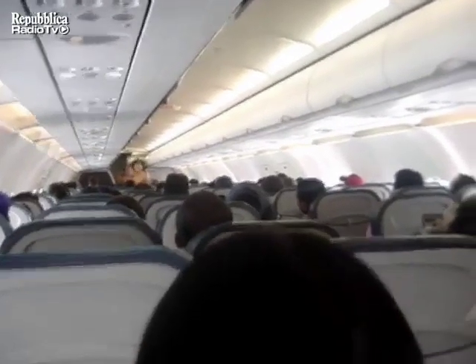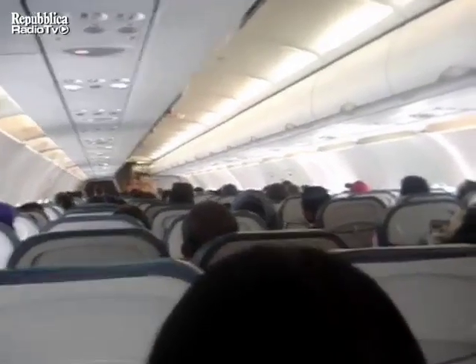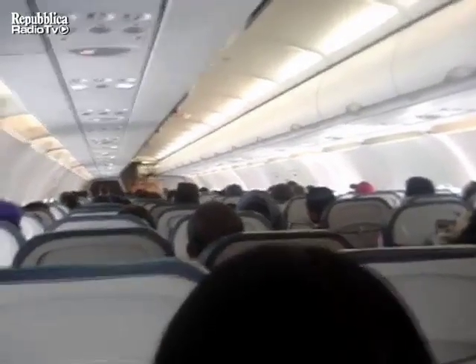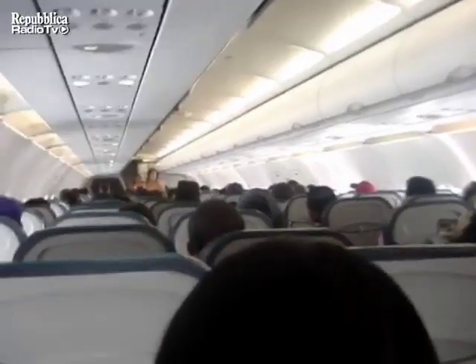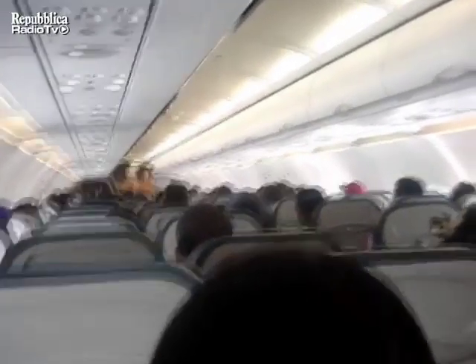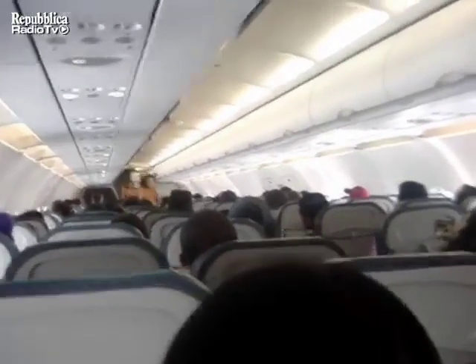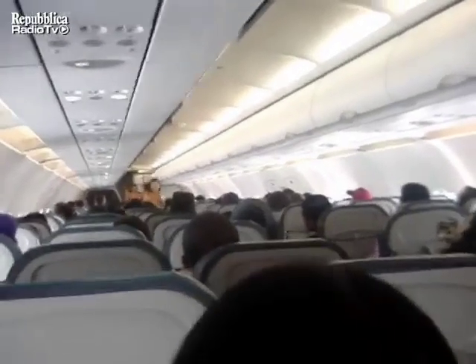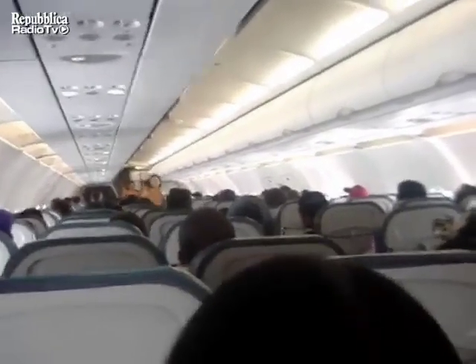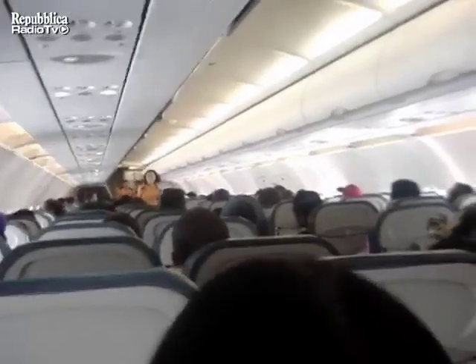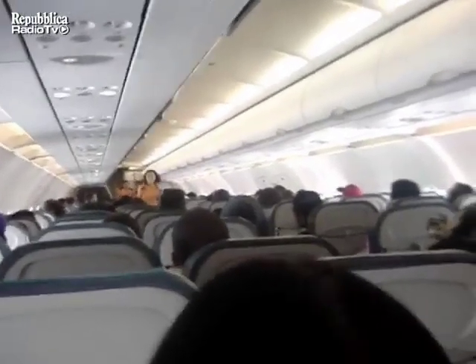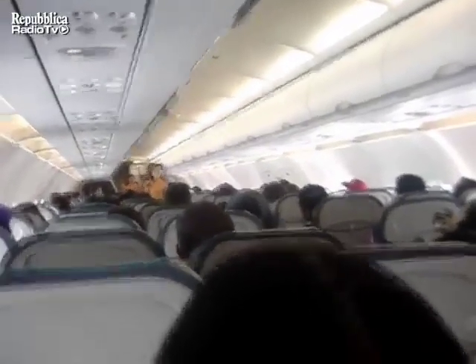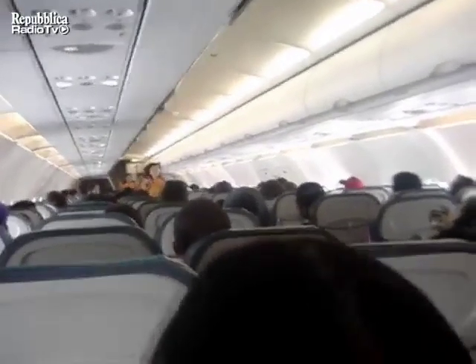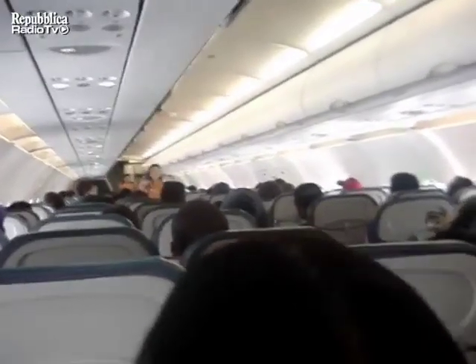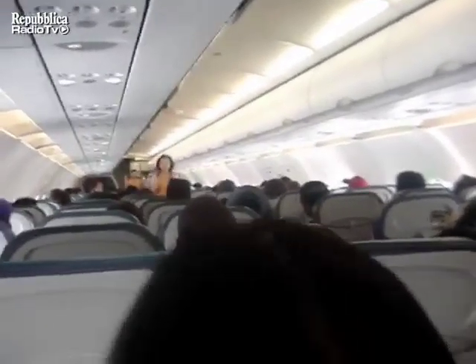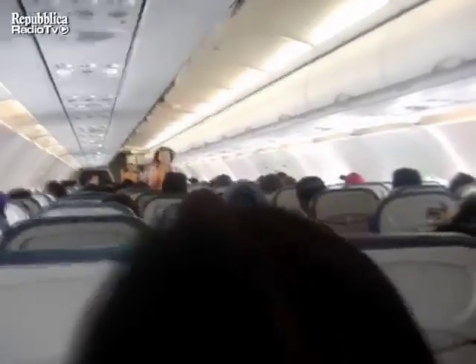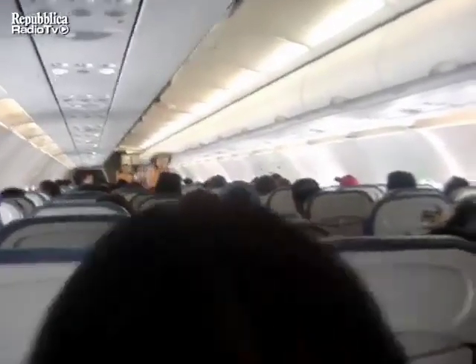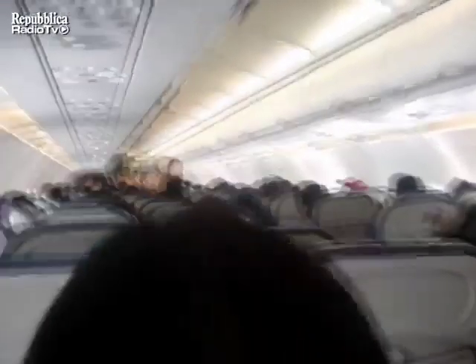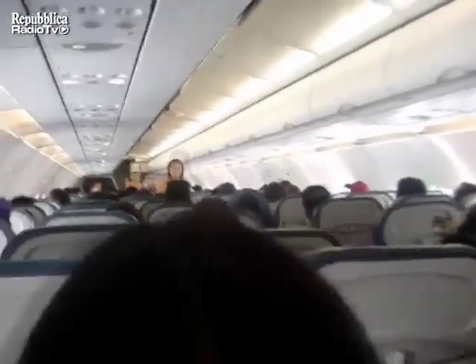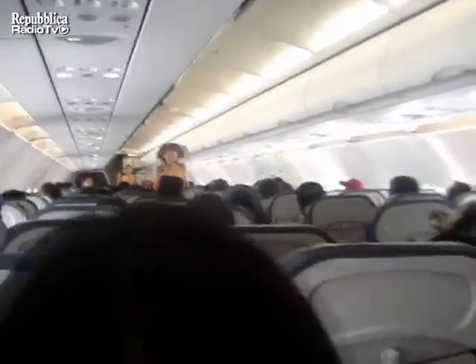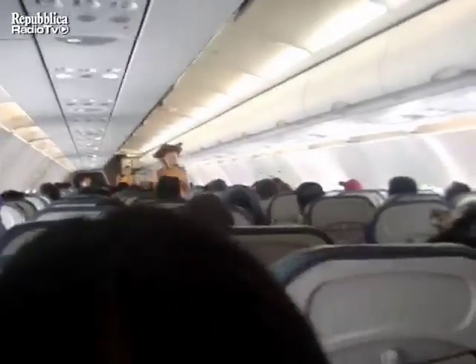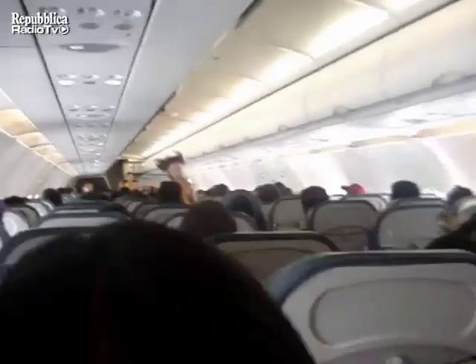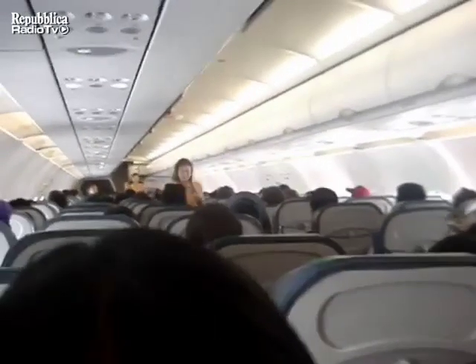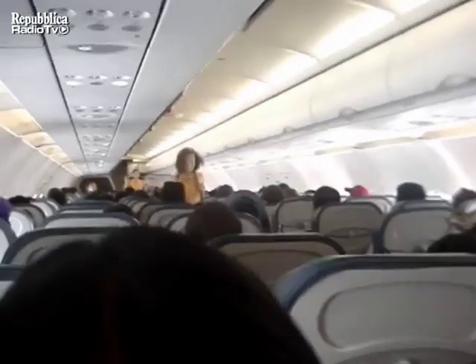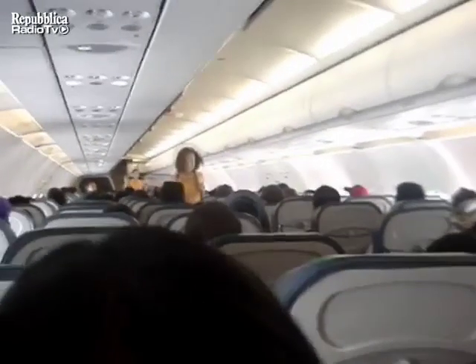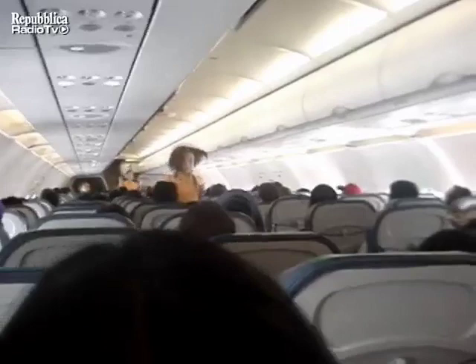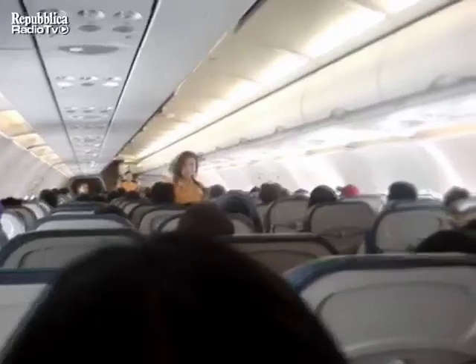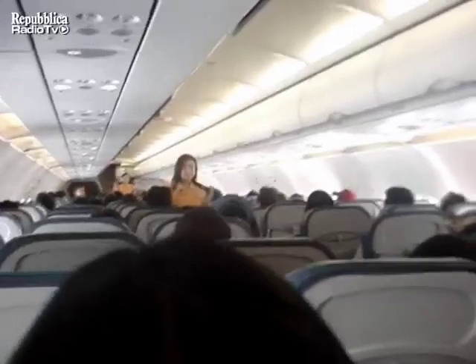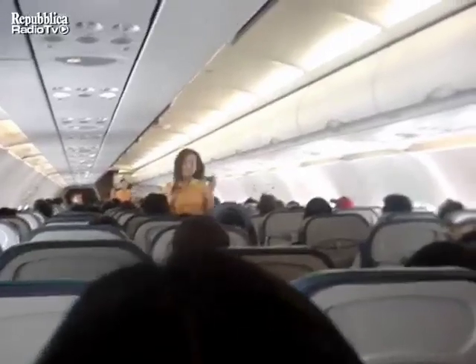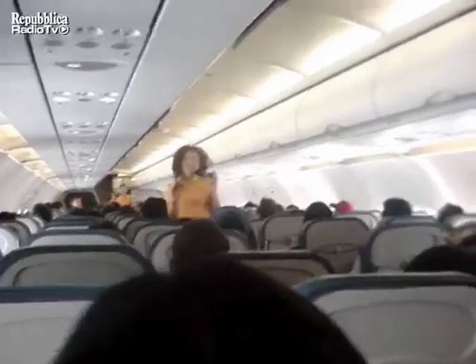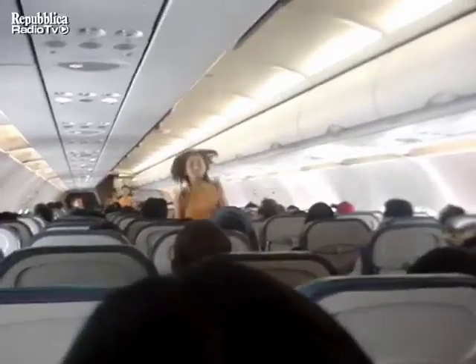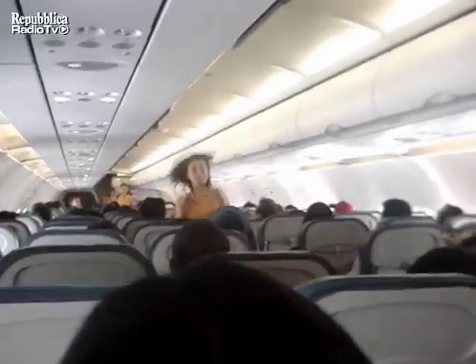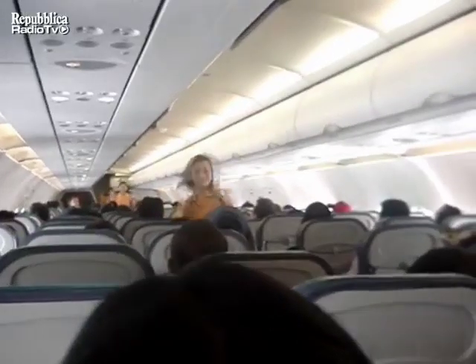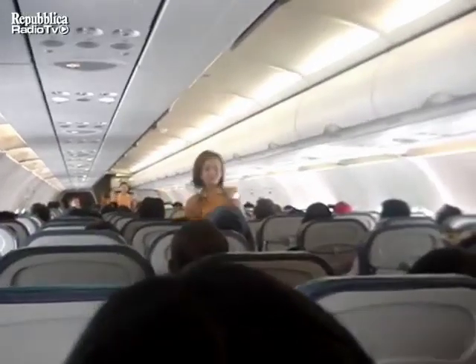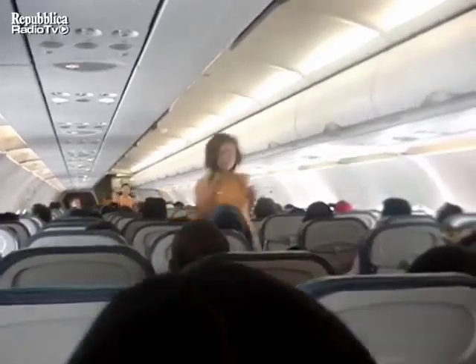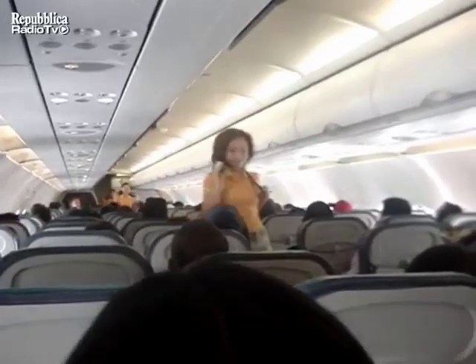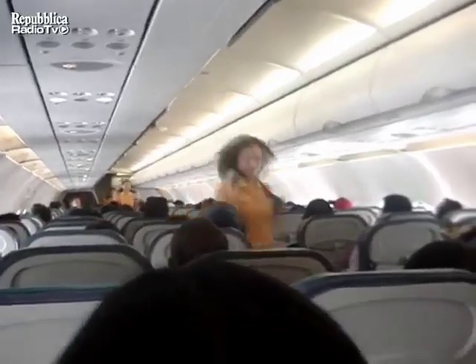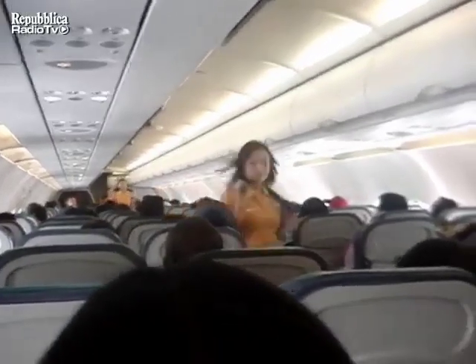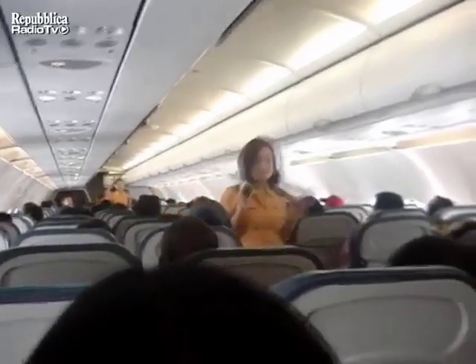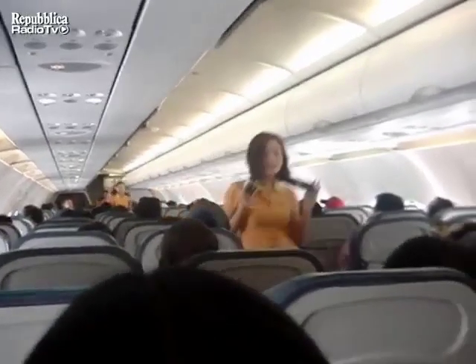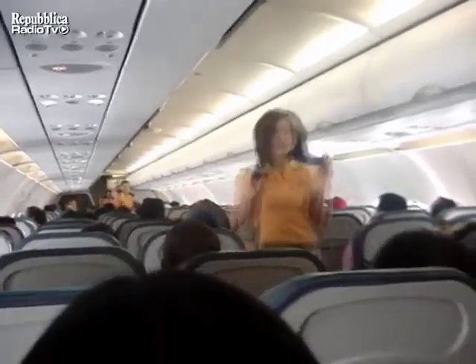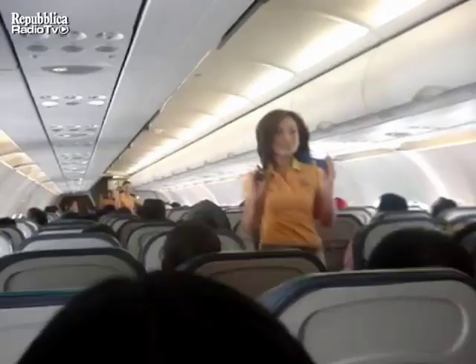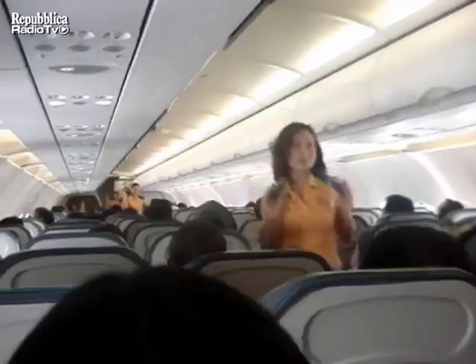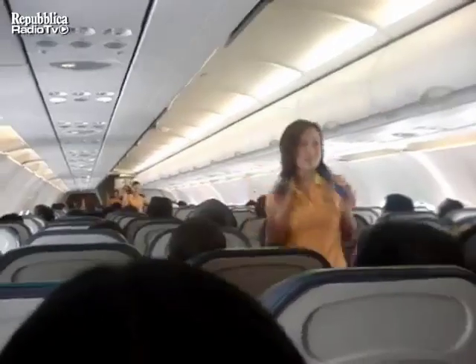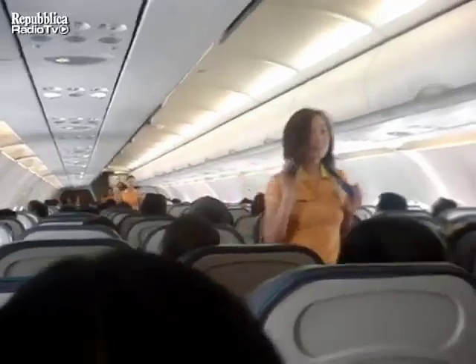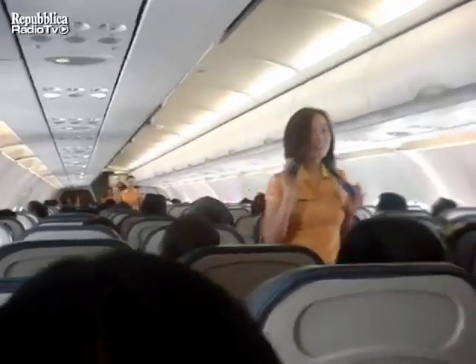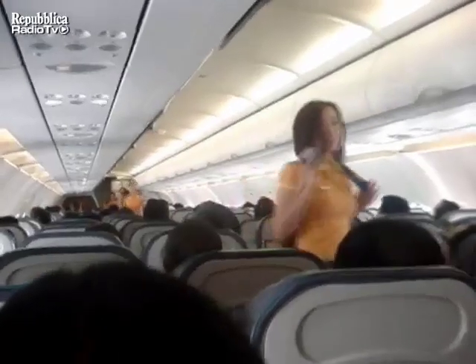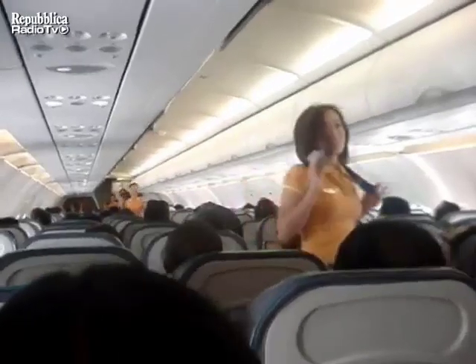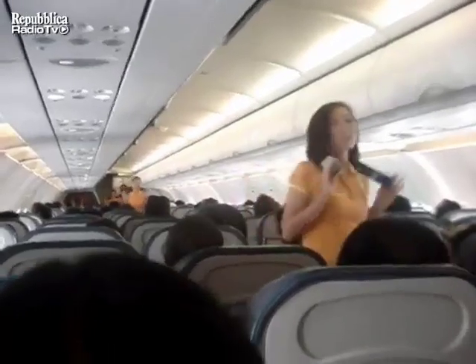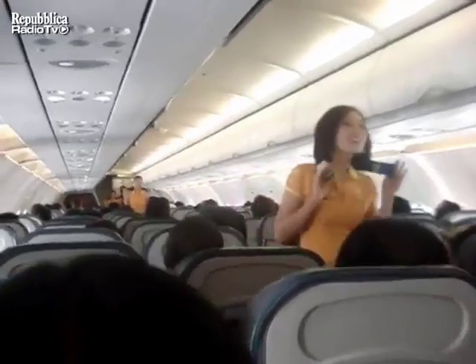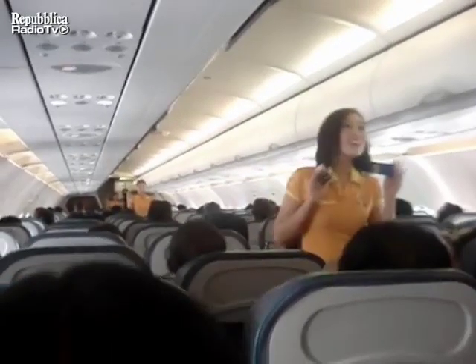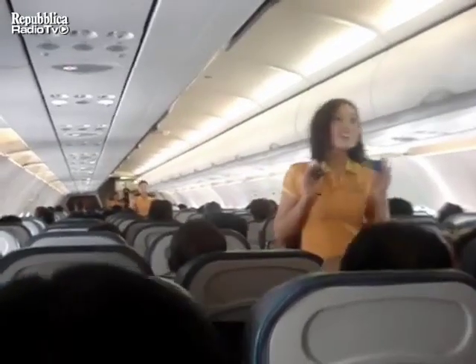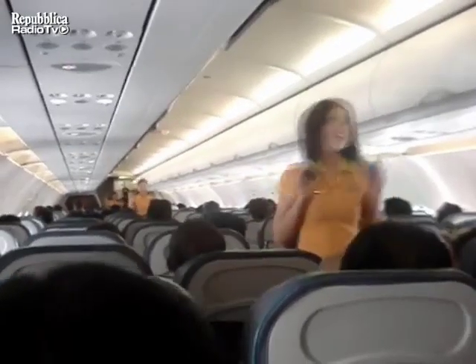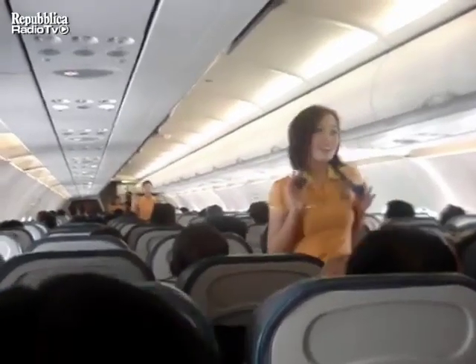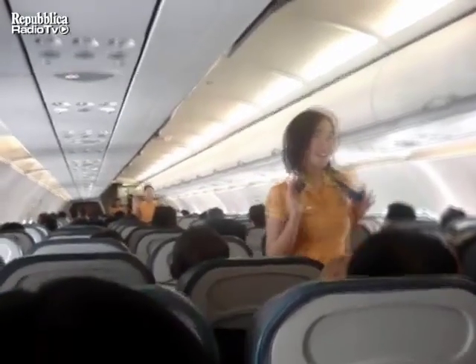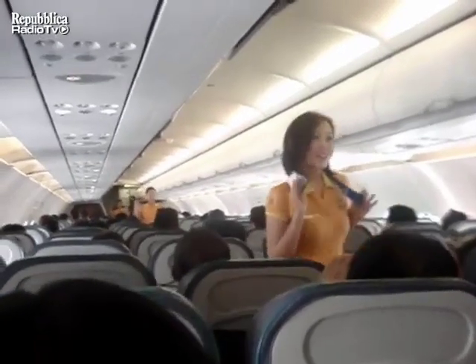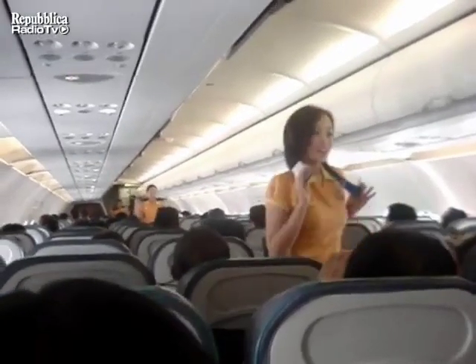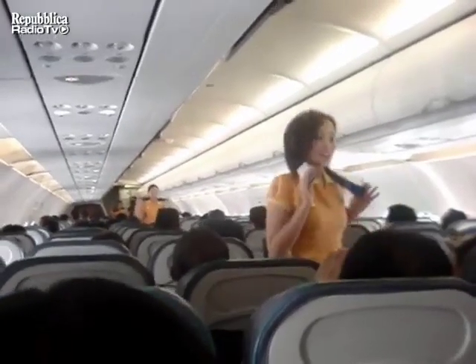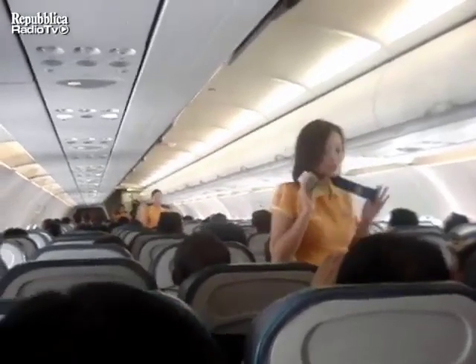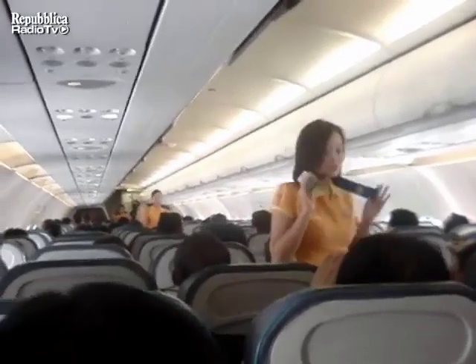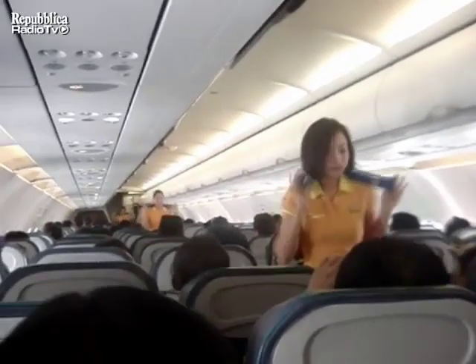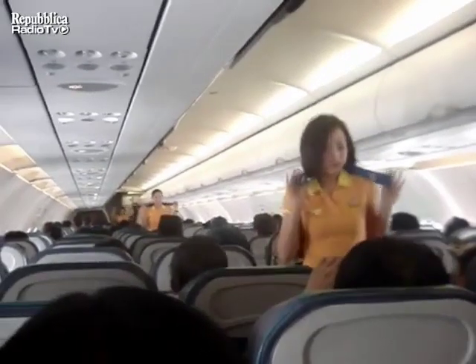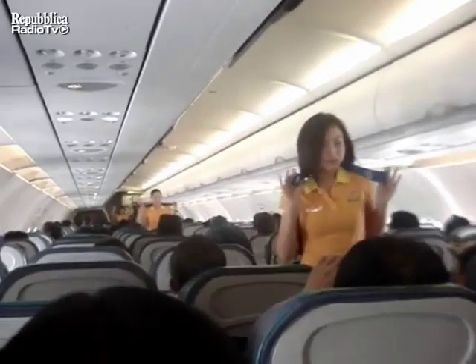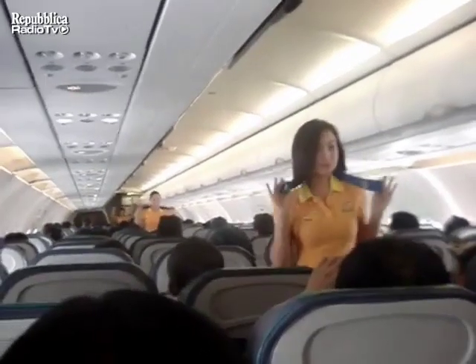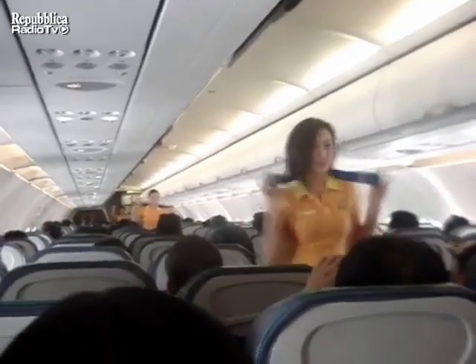Ladies and gentlemen, please direct your attention to the cabin crew who will demonstrate the safety features of this aircraft.